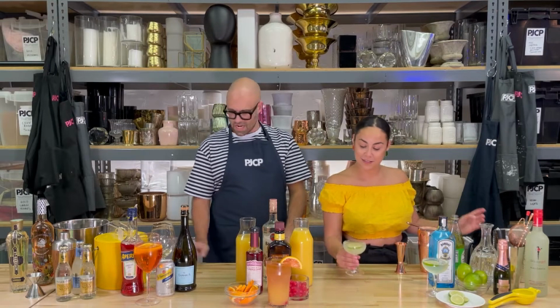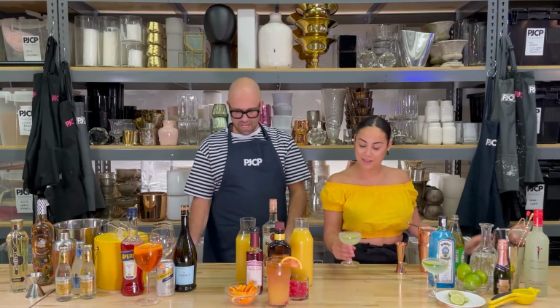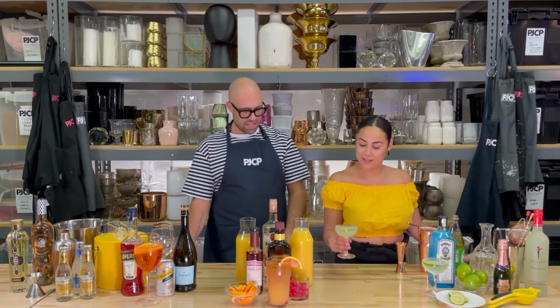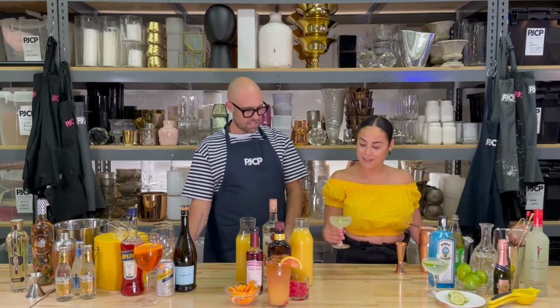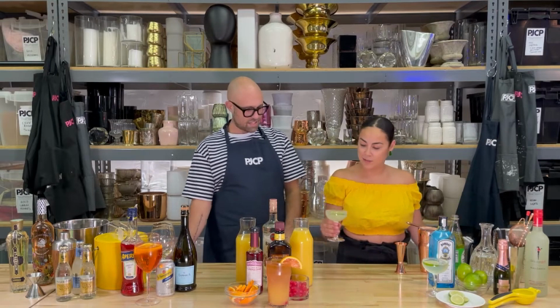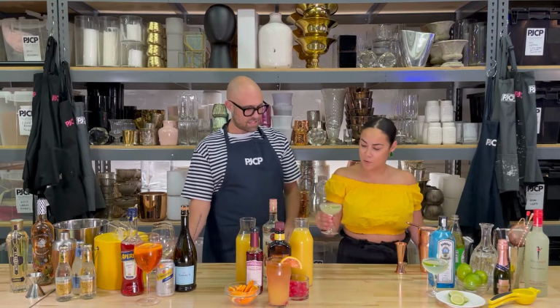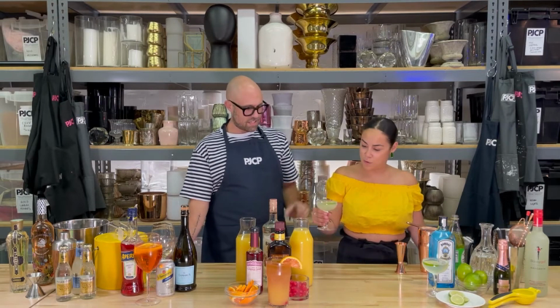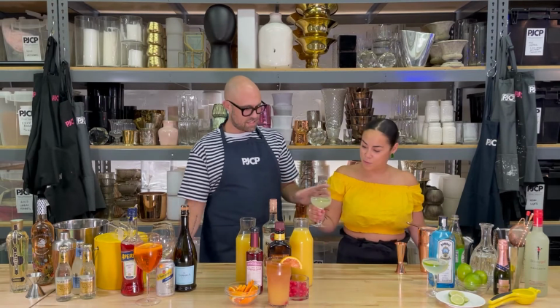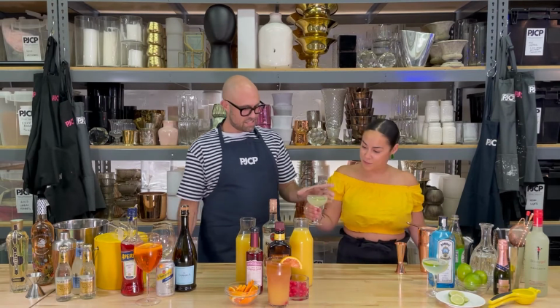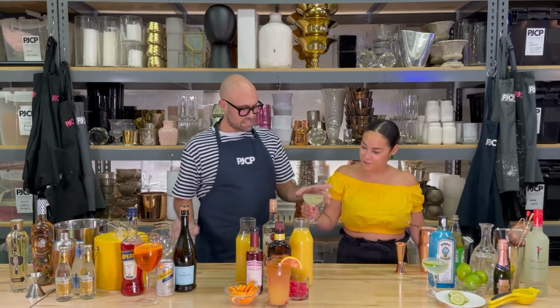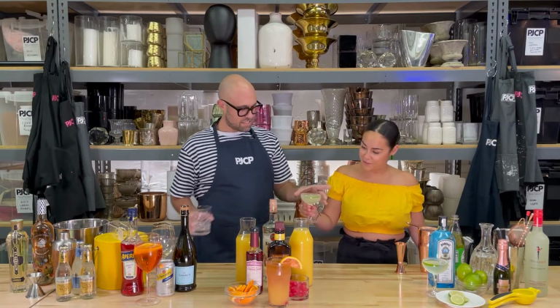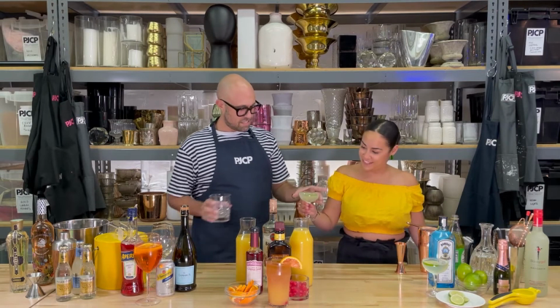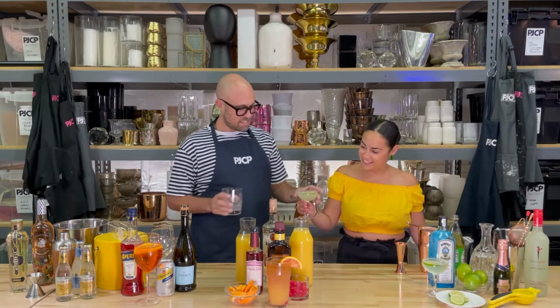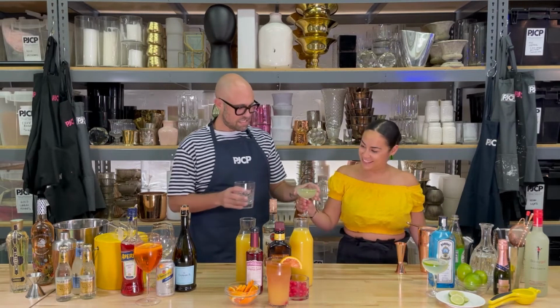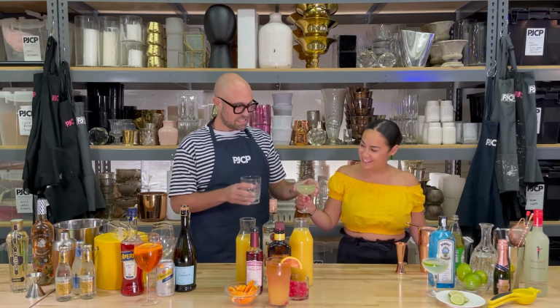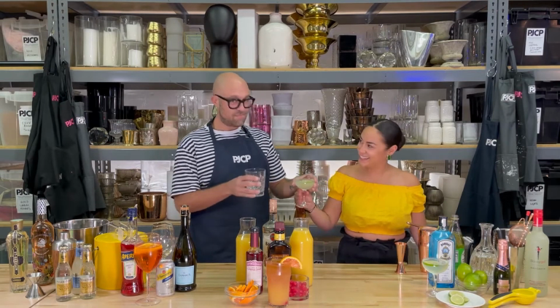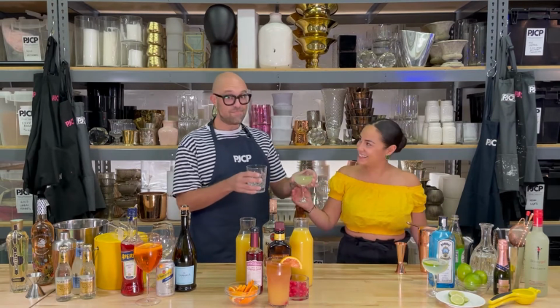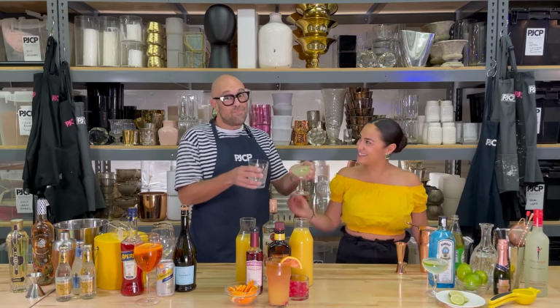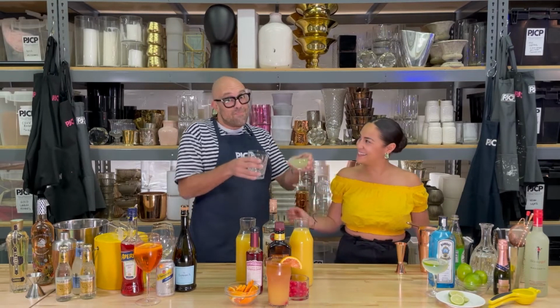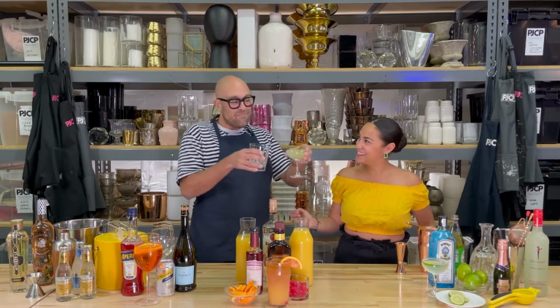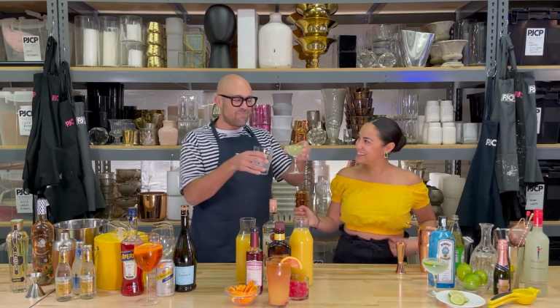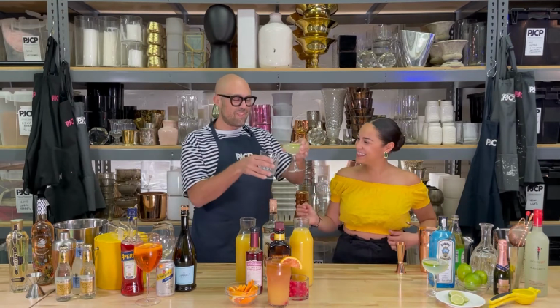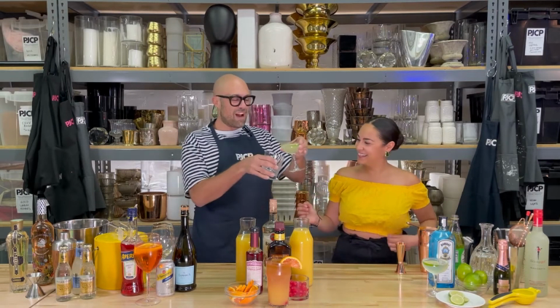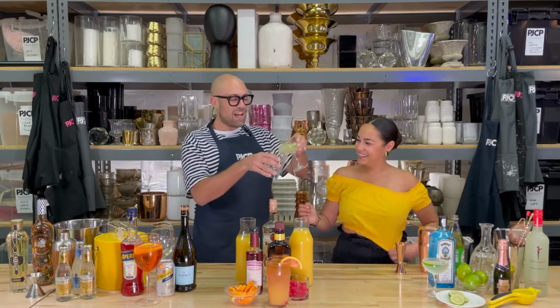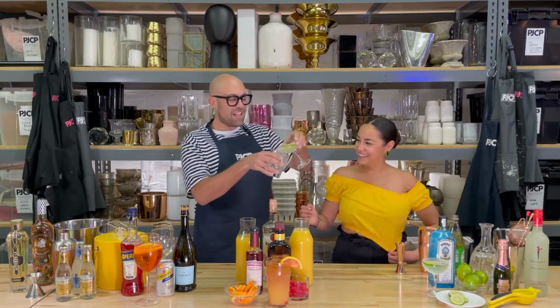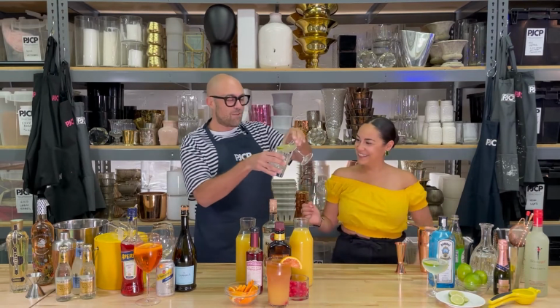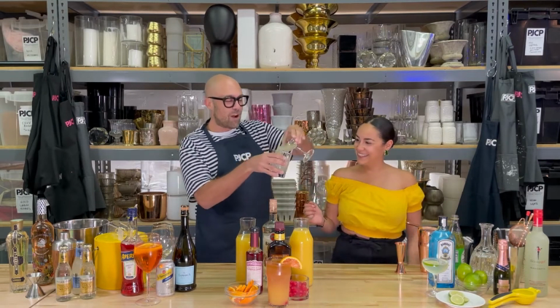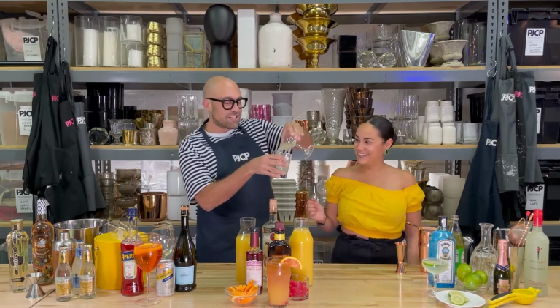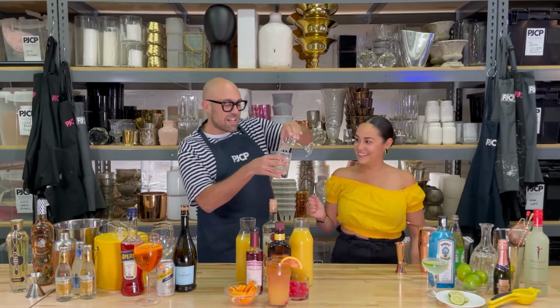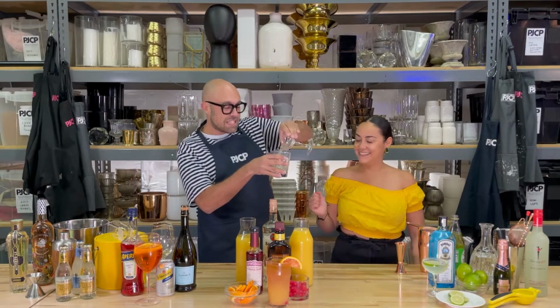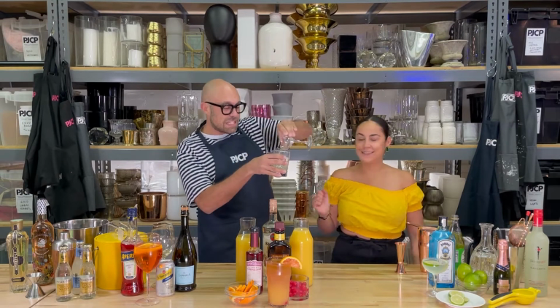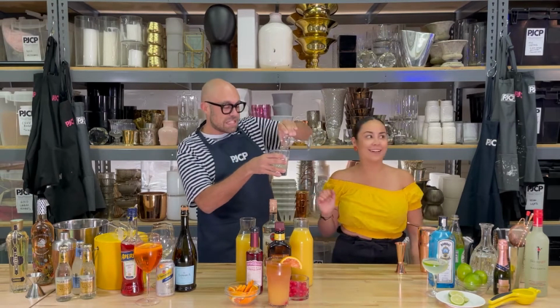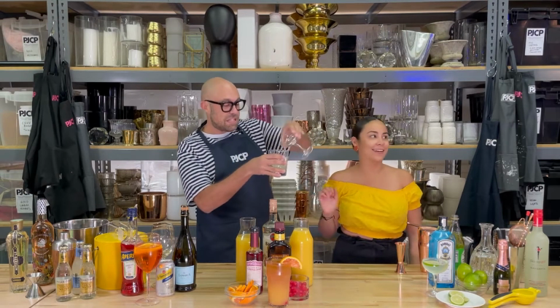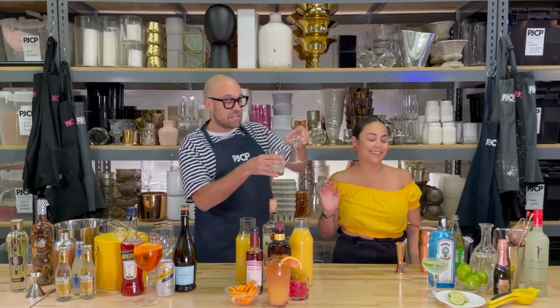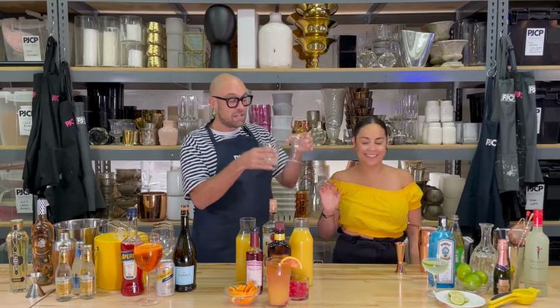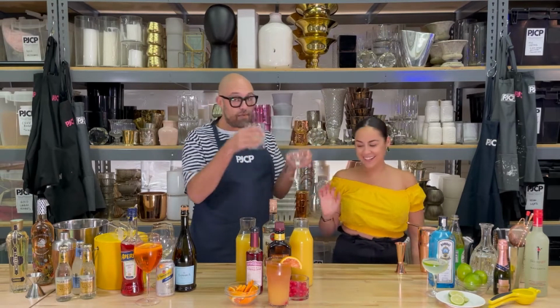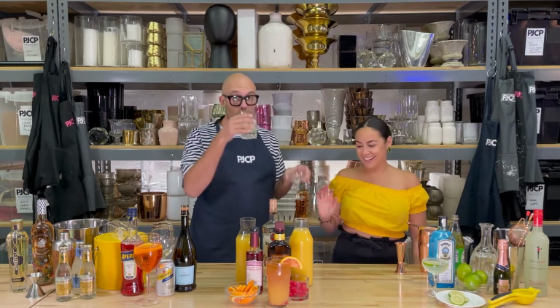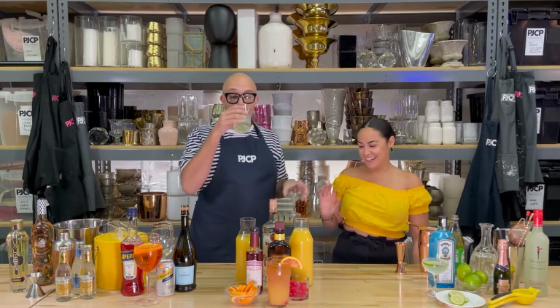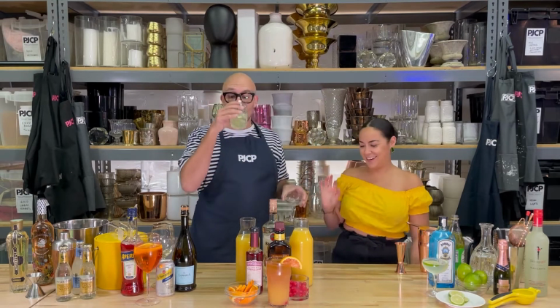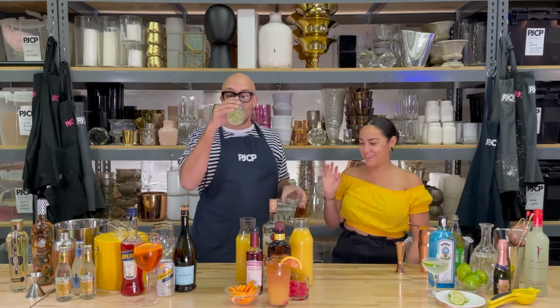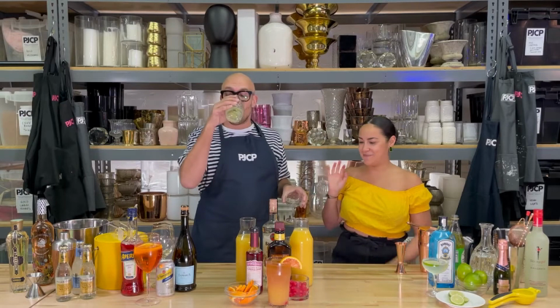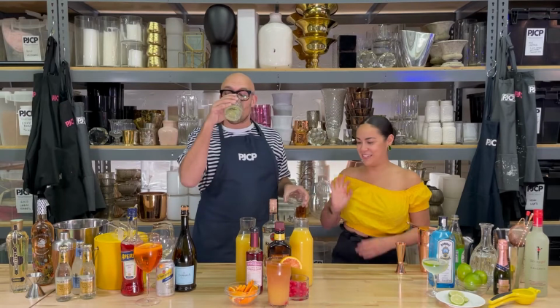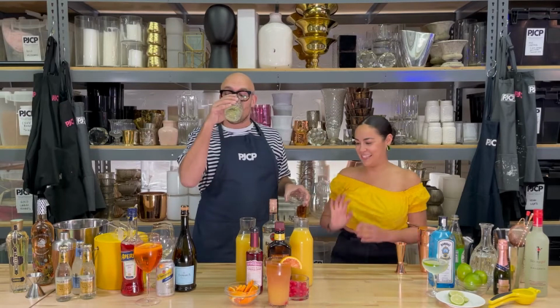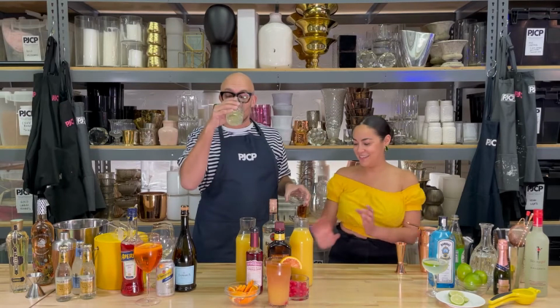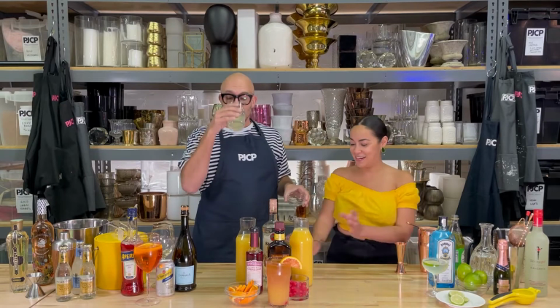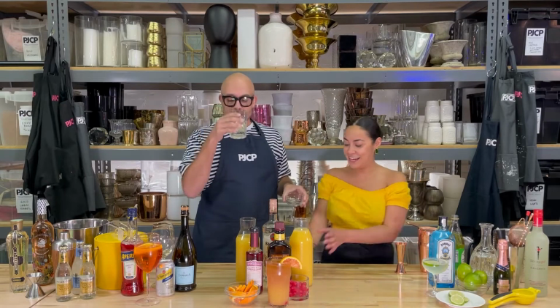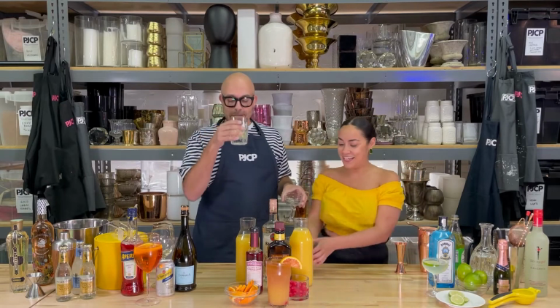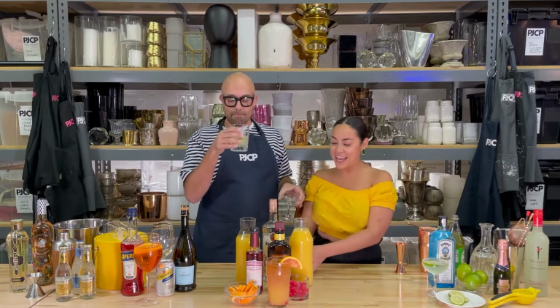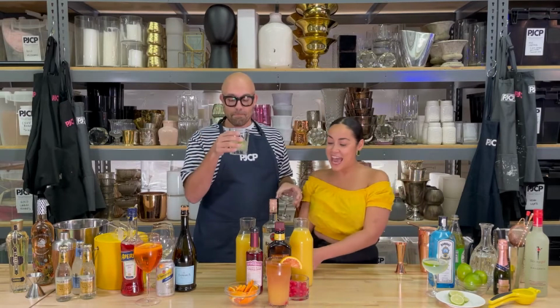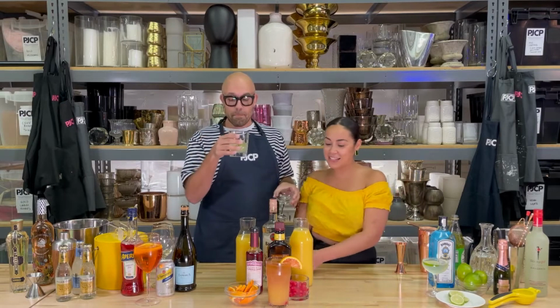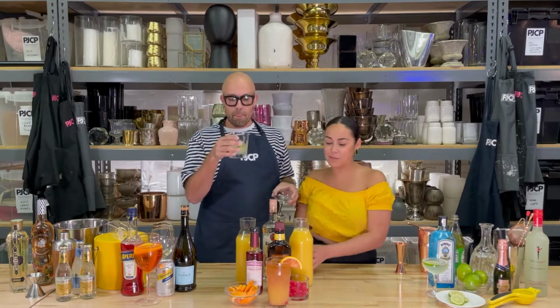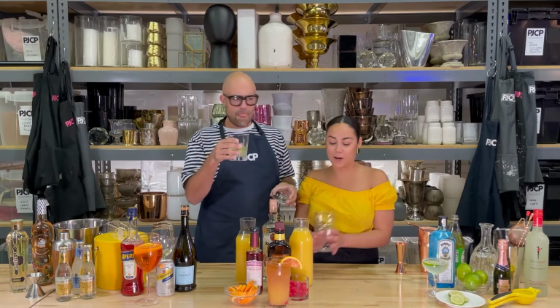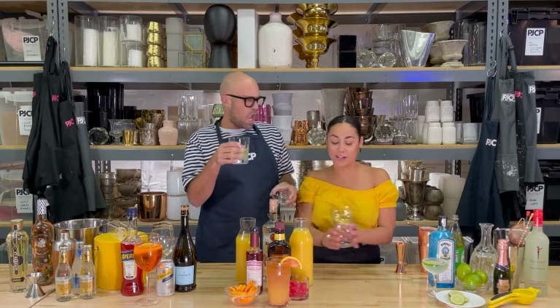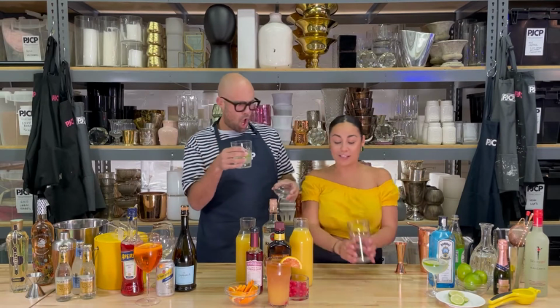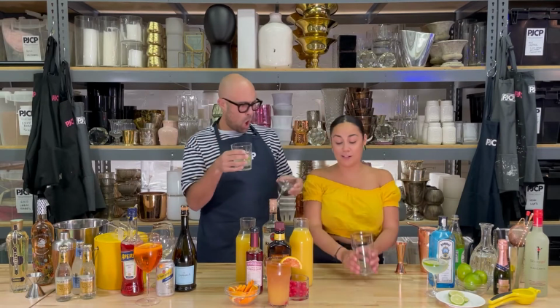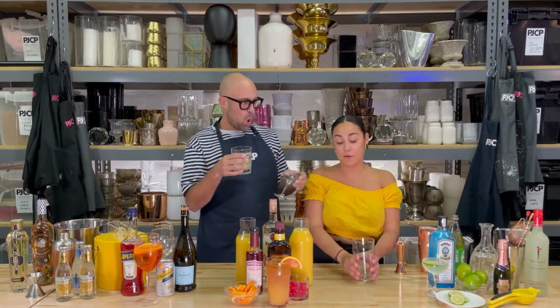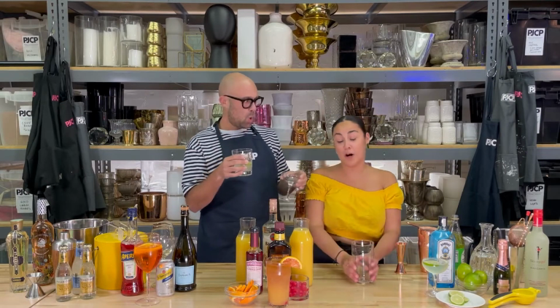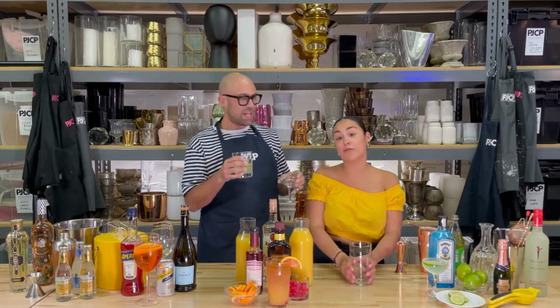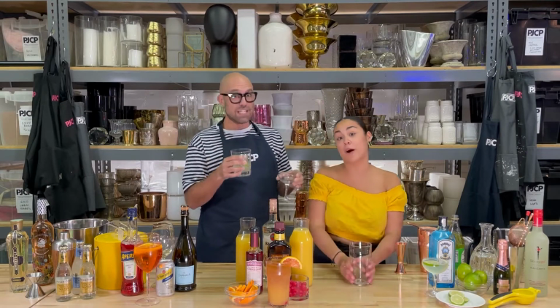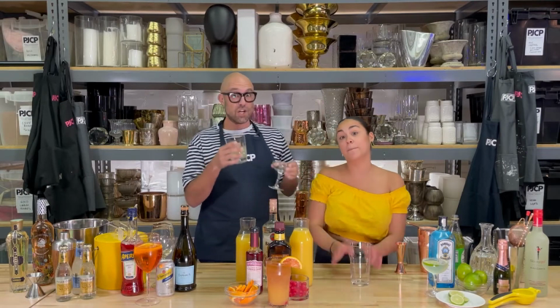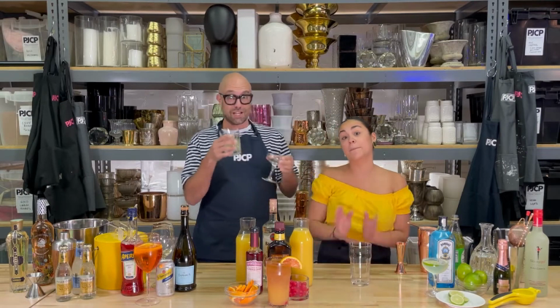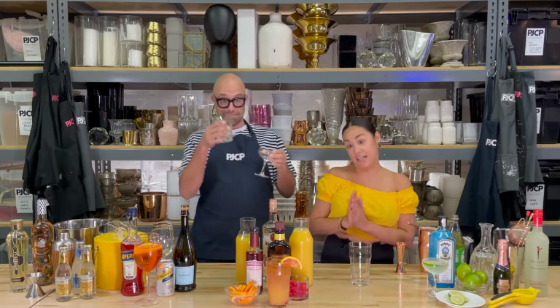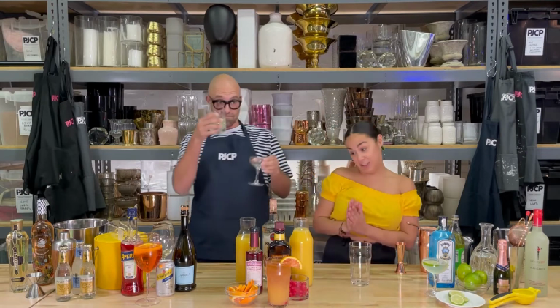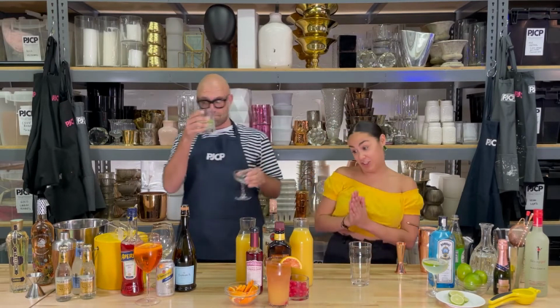Nice. Cheers. I like rocks glasses. Already messy. Next, we're gonna do a rum punch.